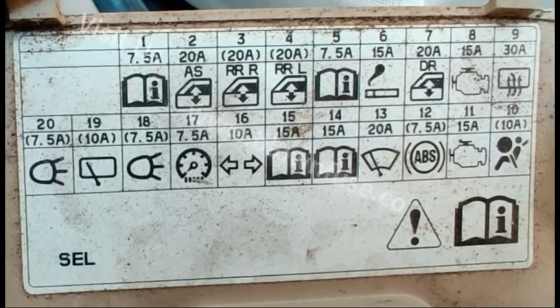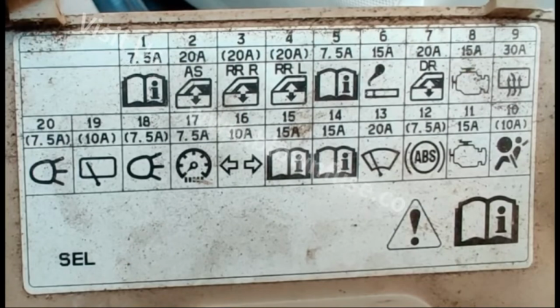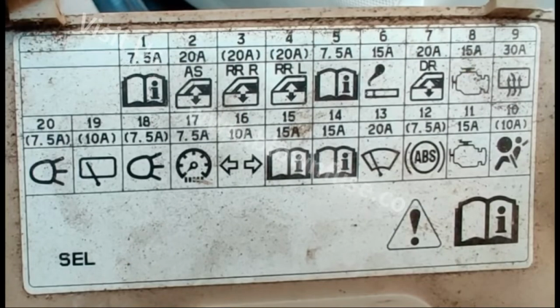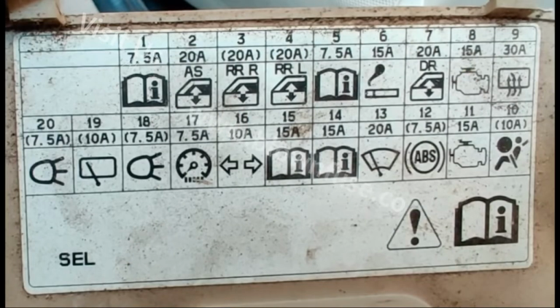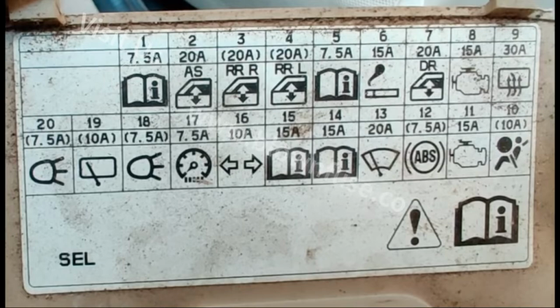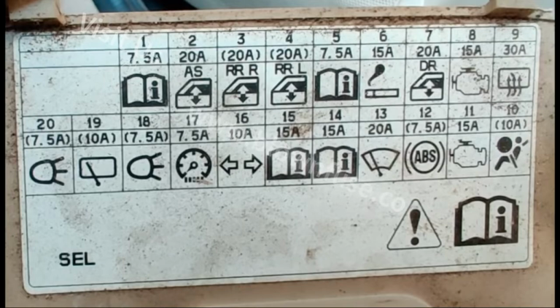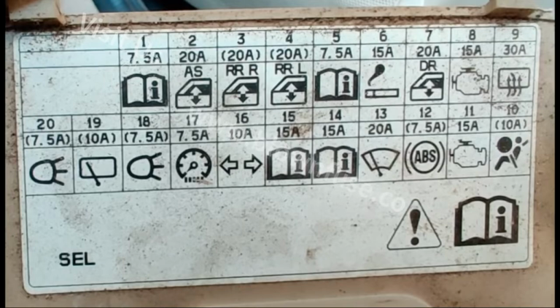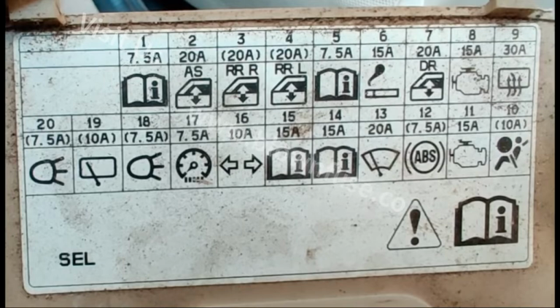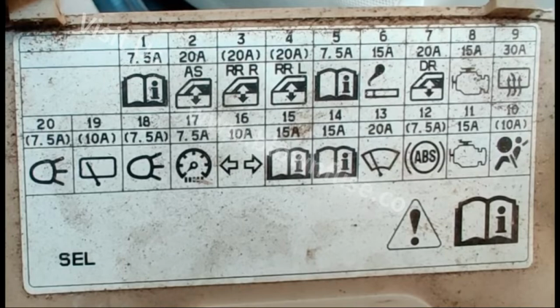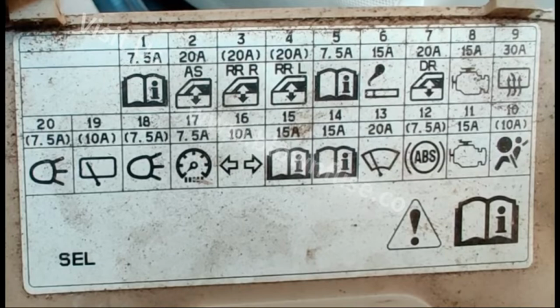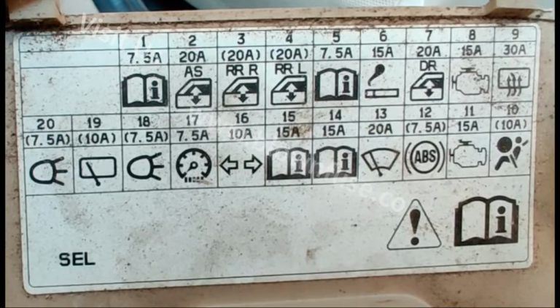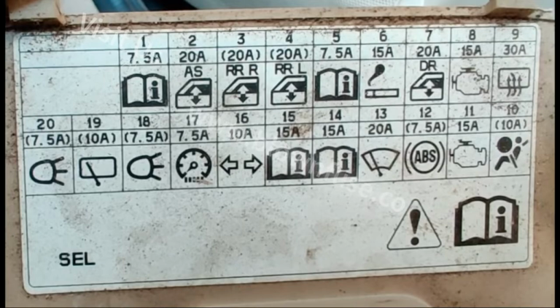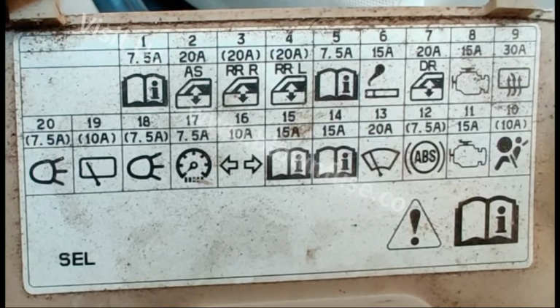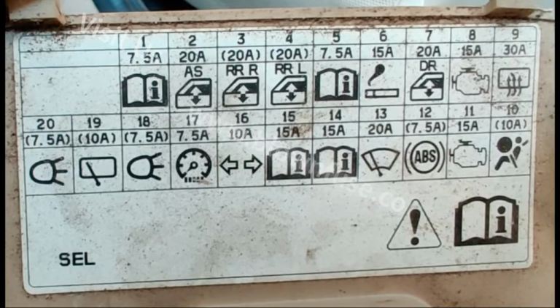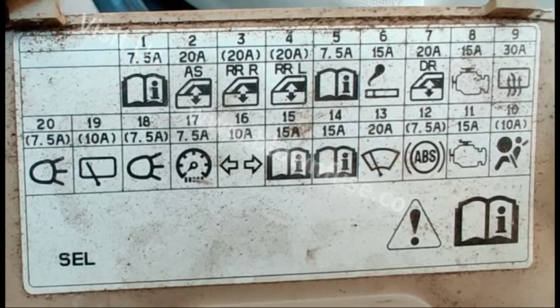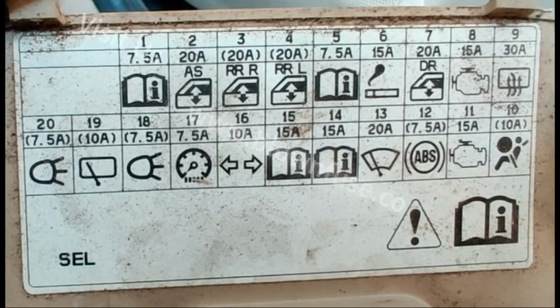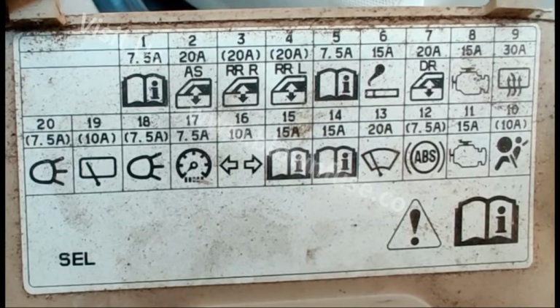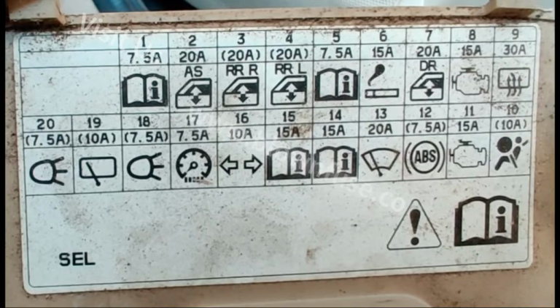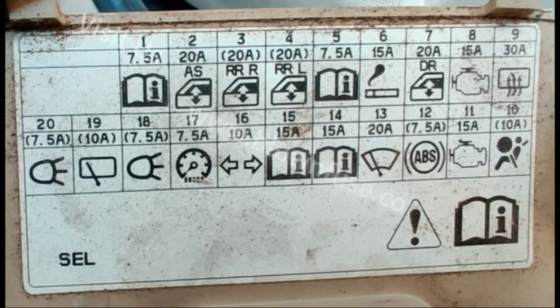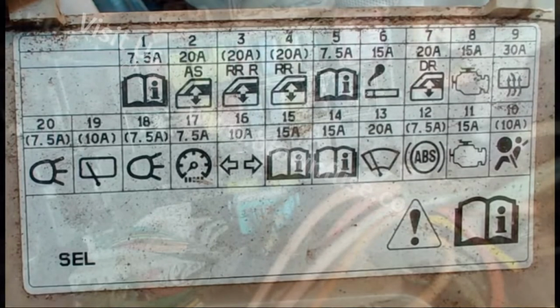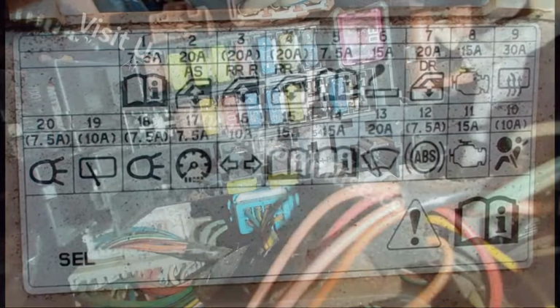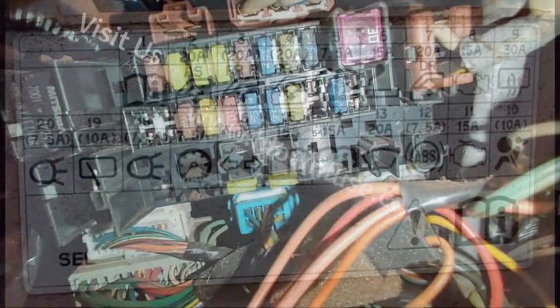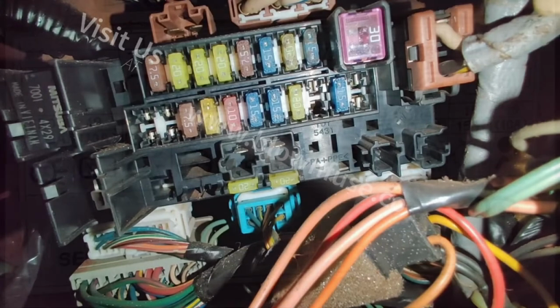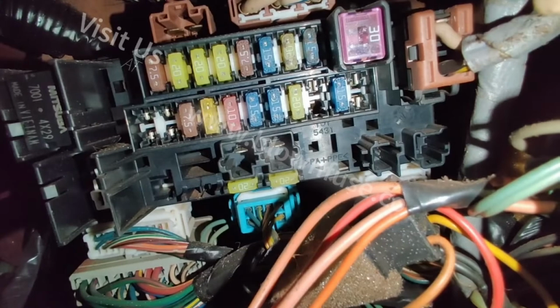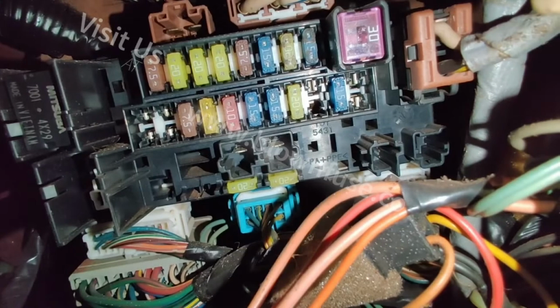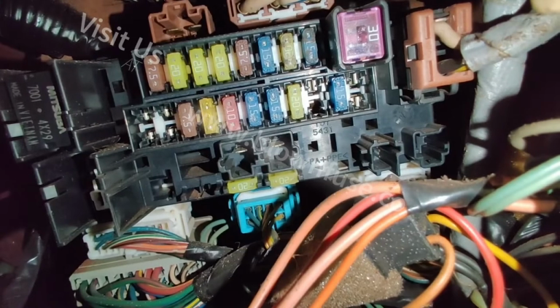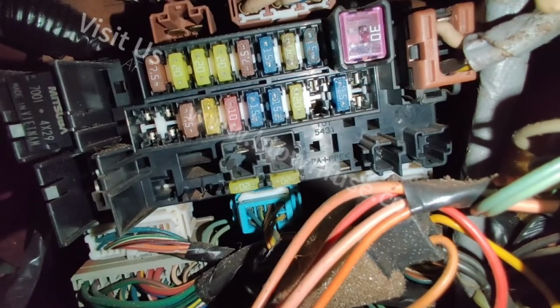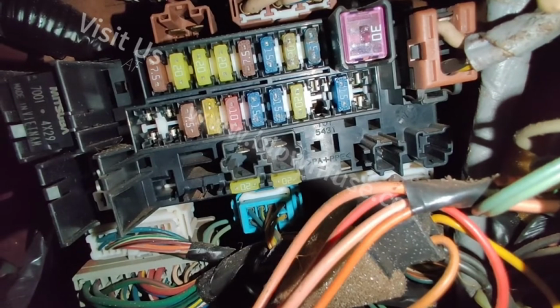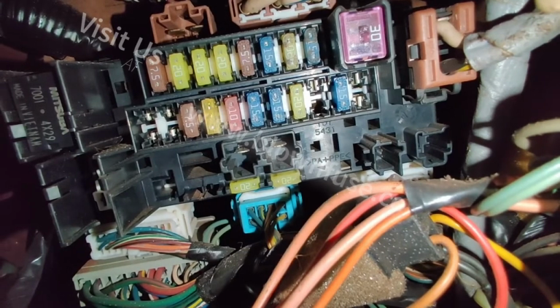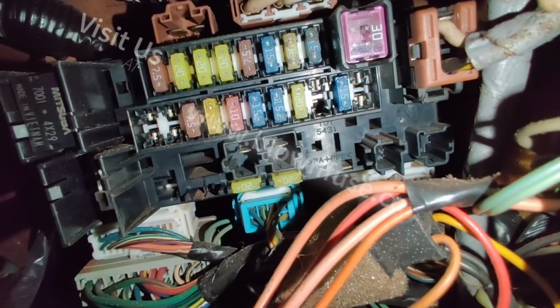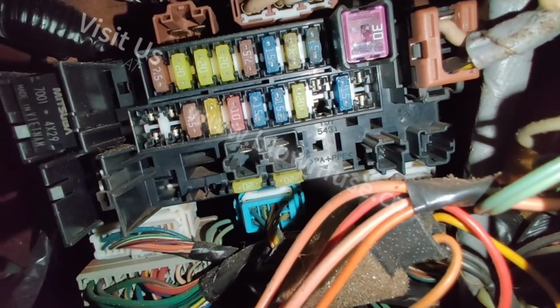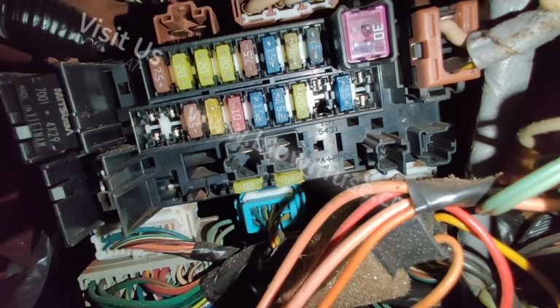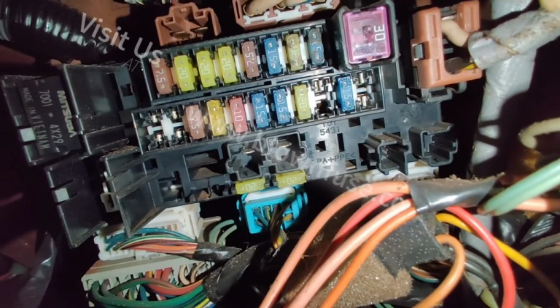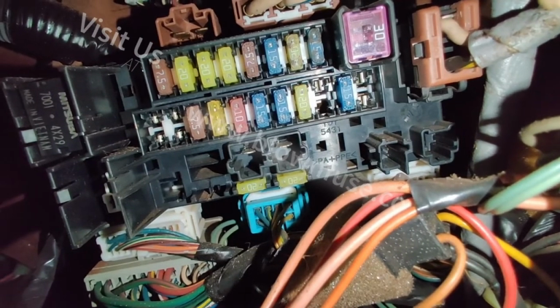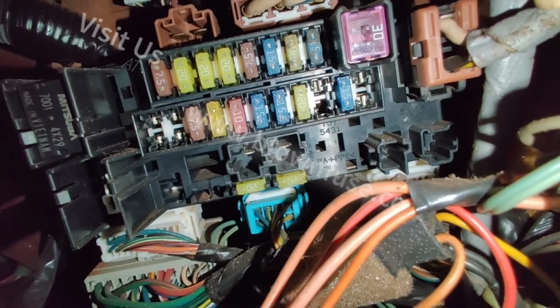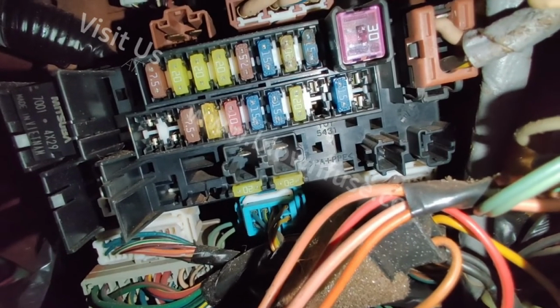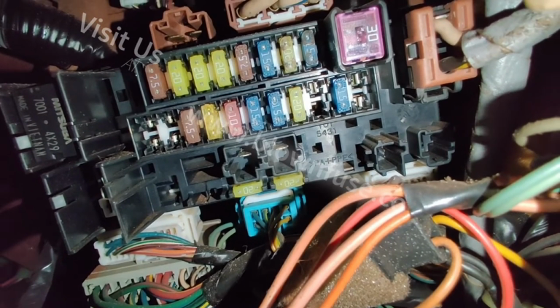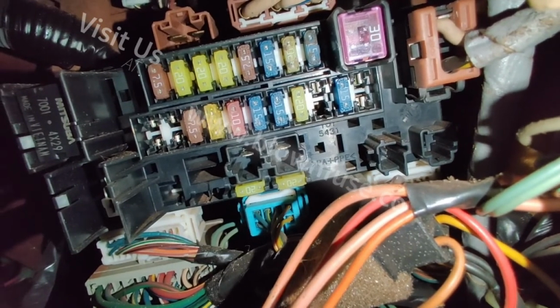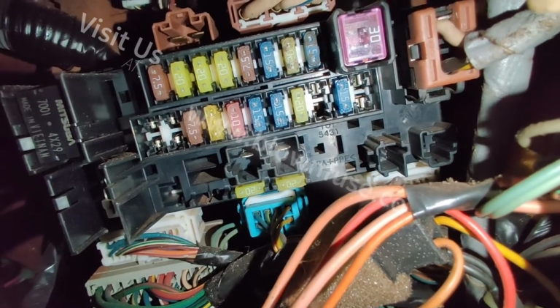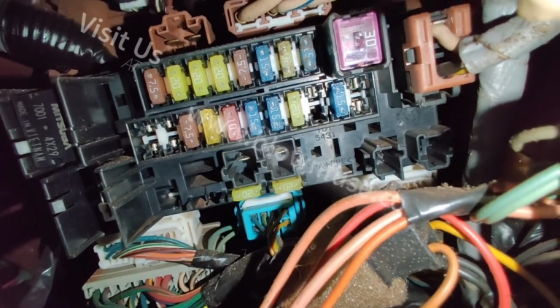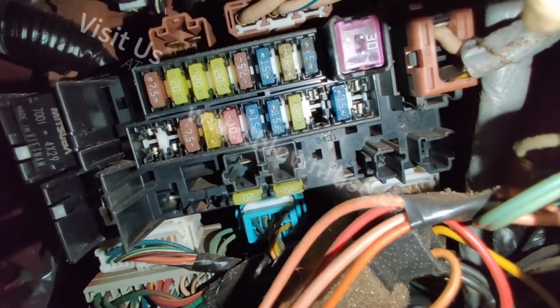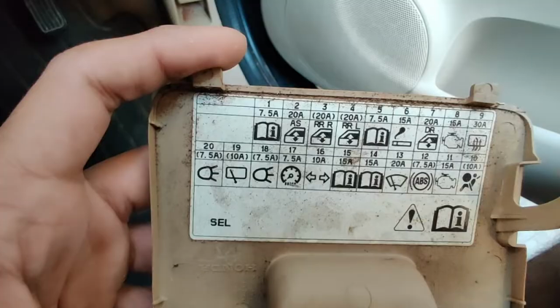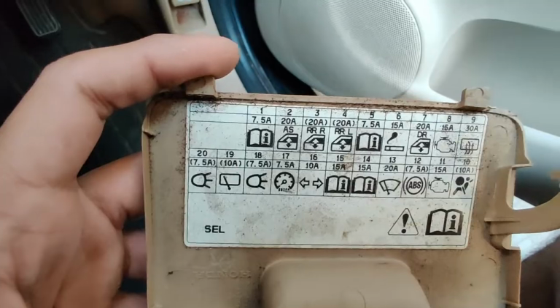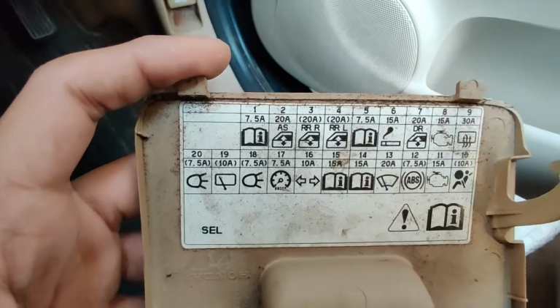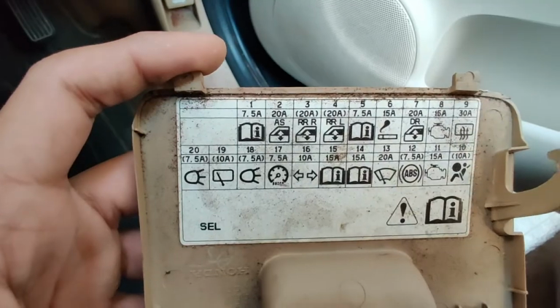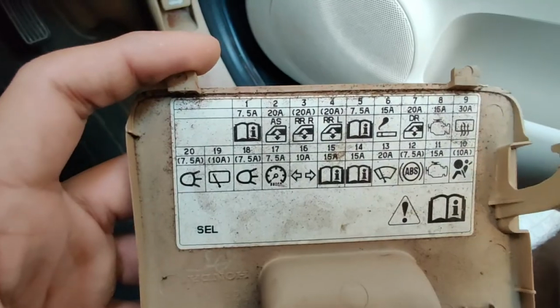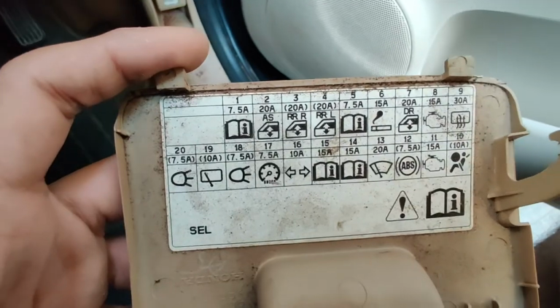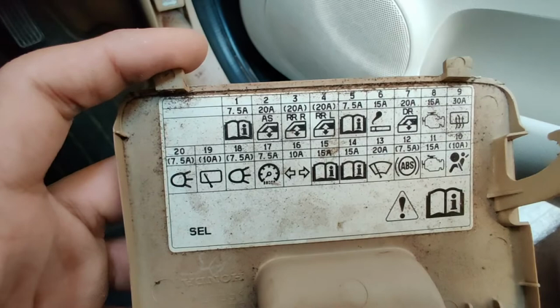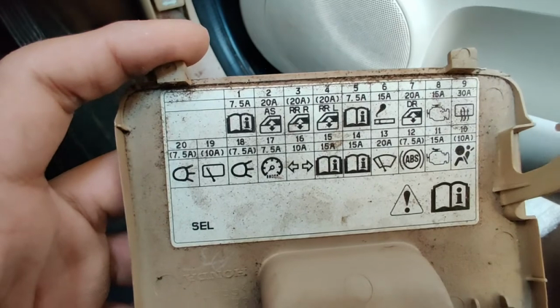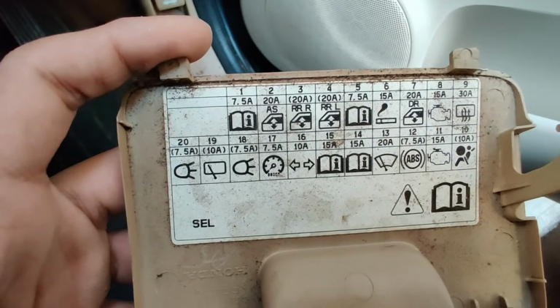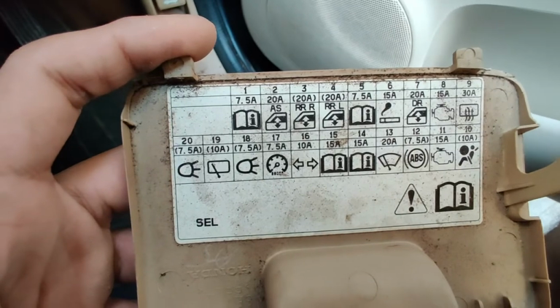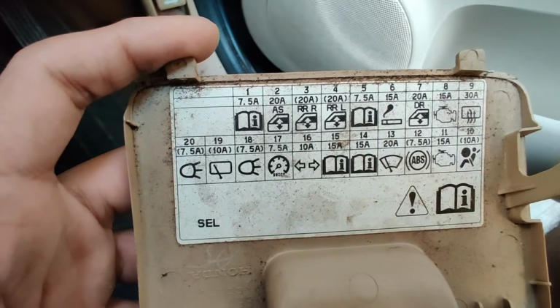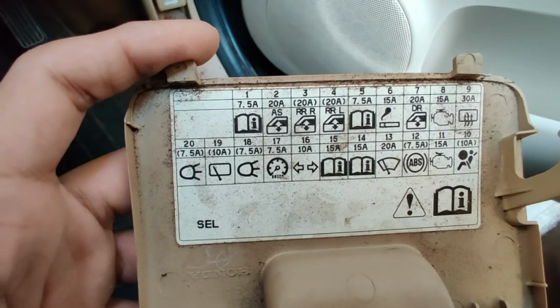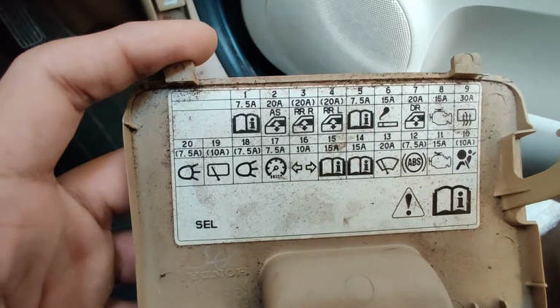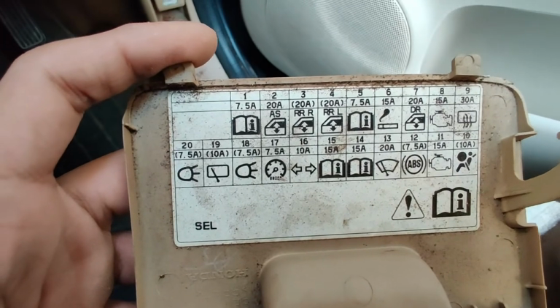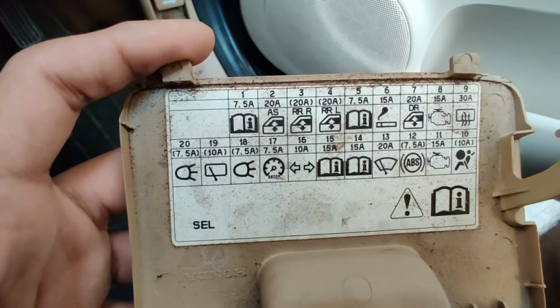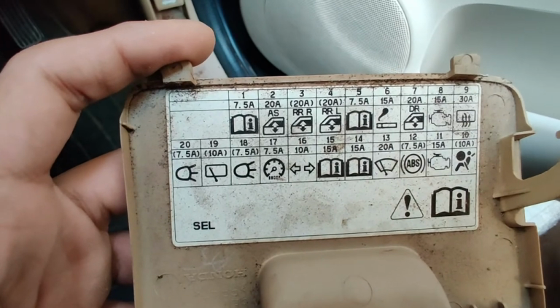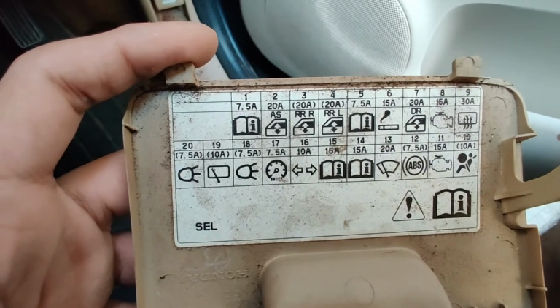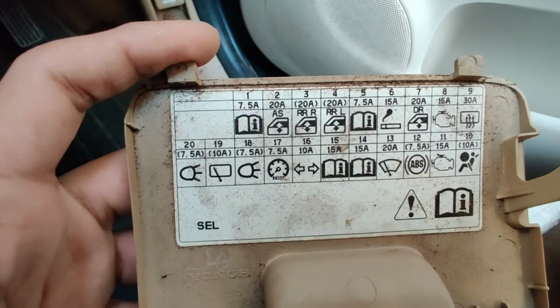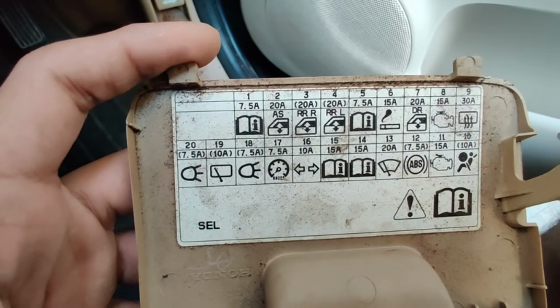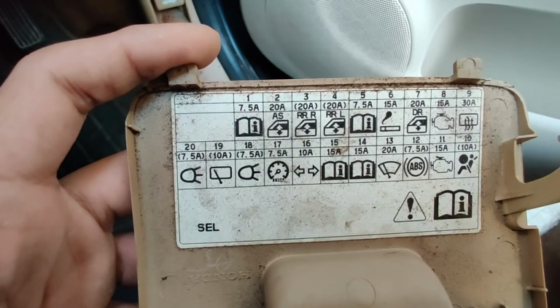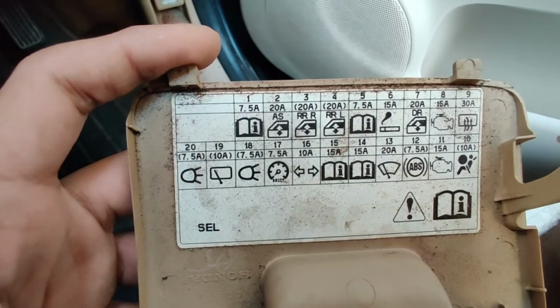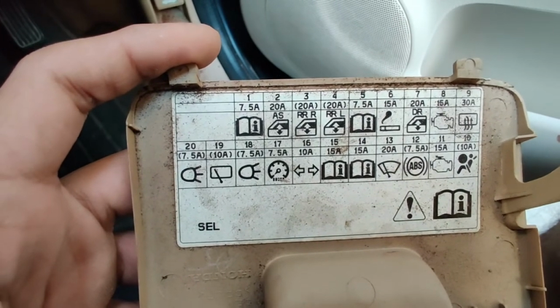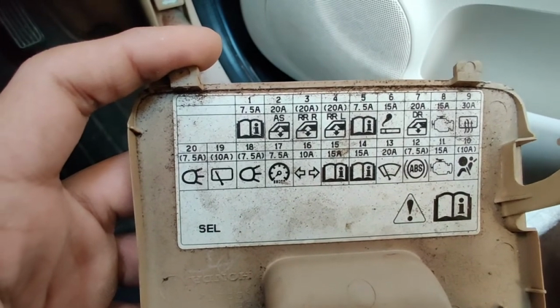There's the diagram for the passenger fuse box — a cigarette lighter and a few different things. Hope this video helps. If you have any questions, please feel free to comment below.